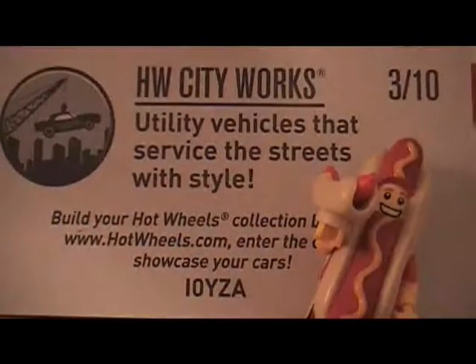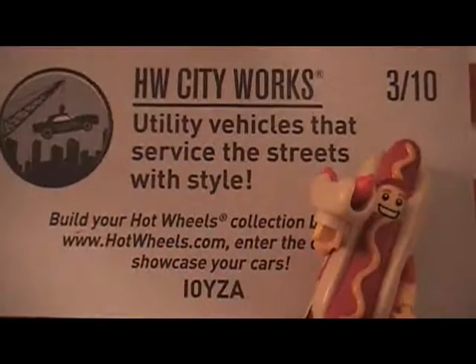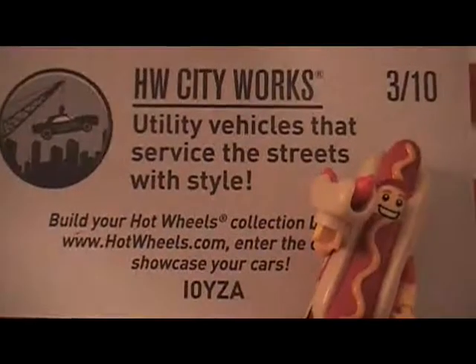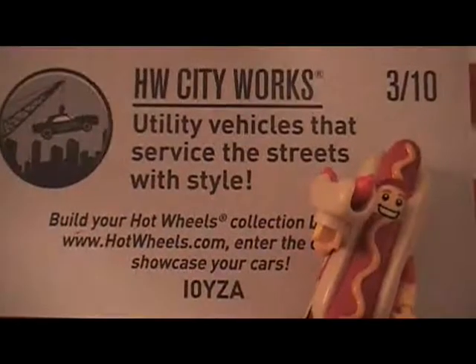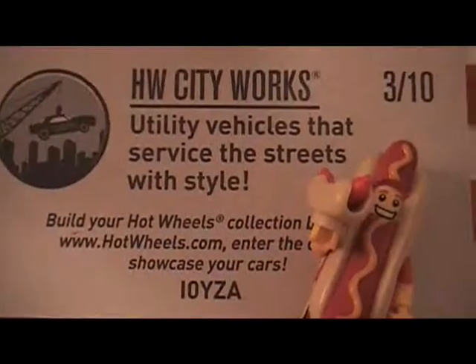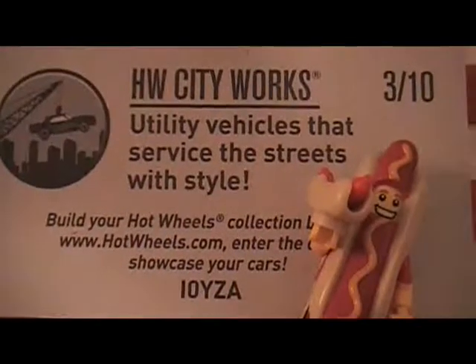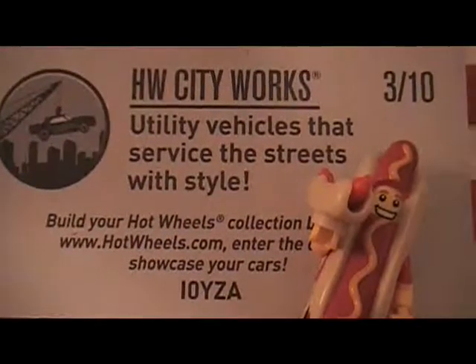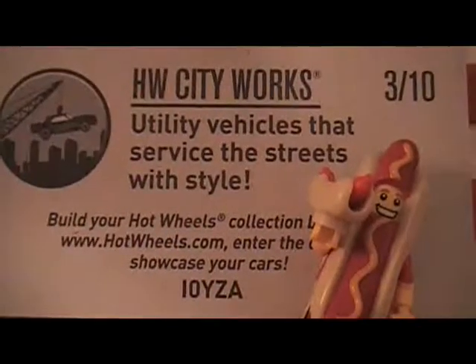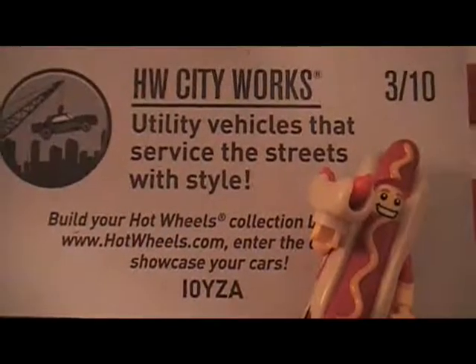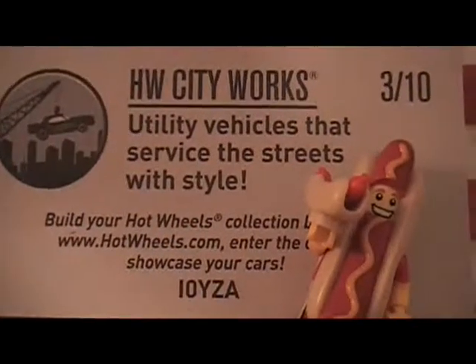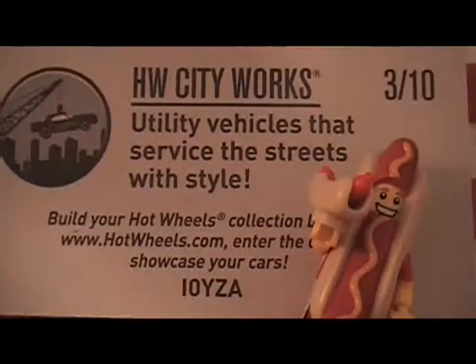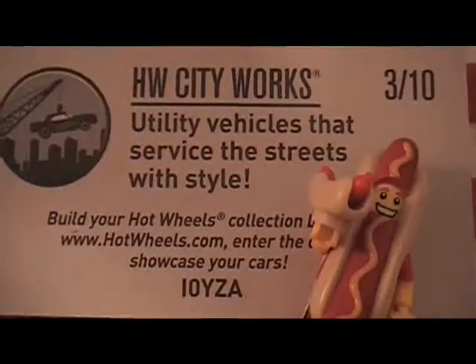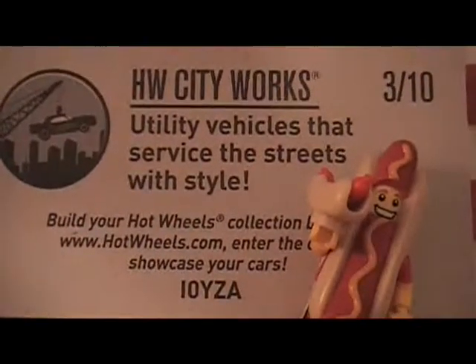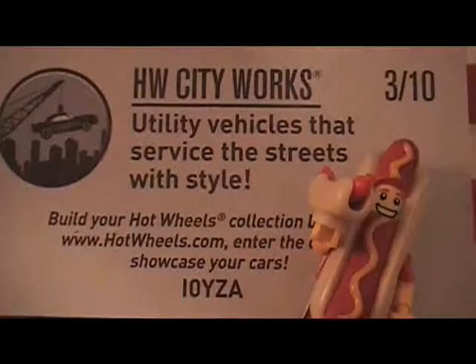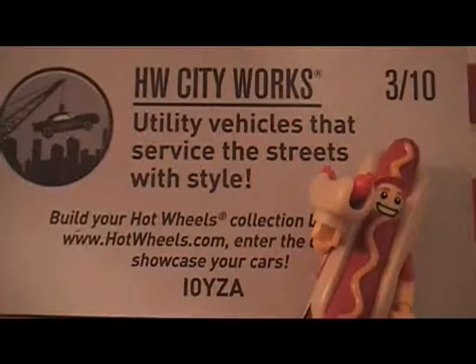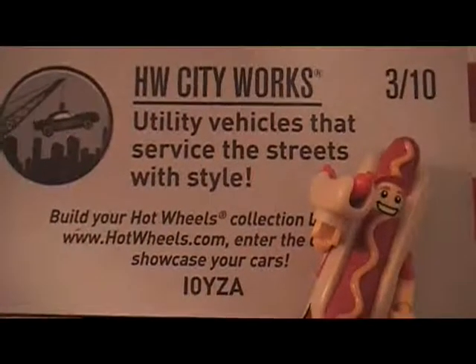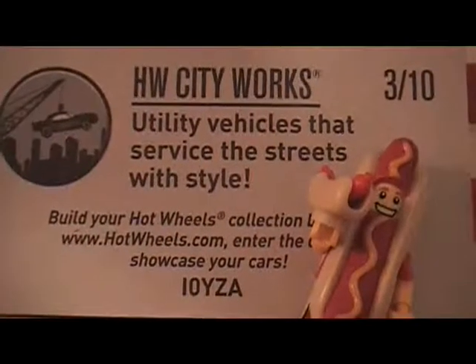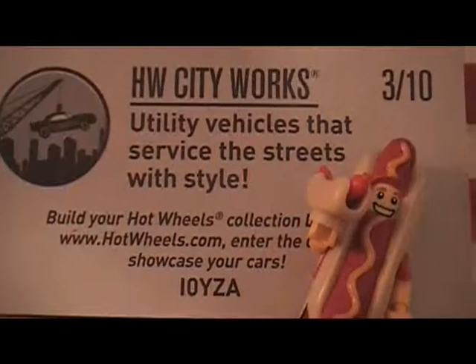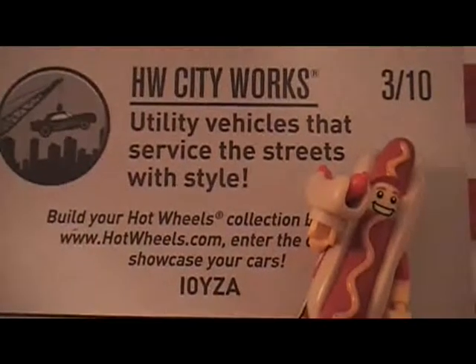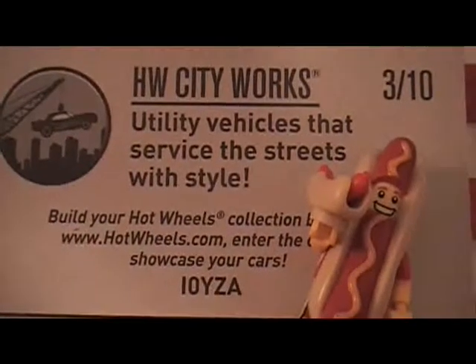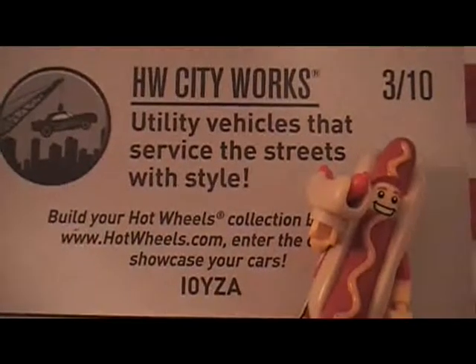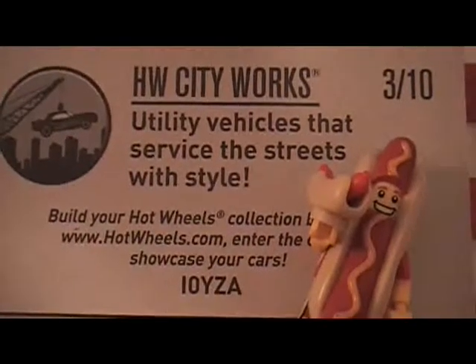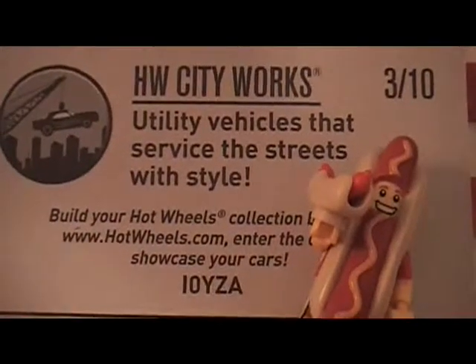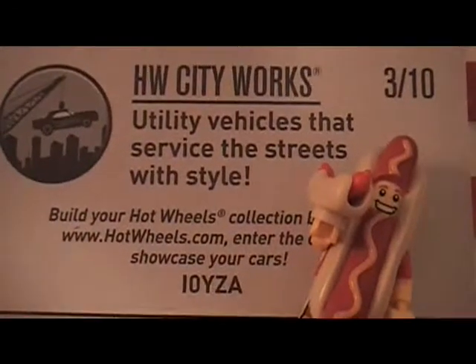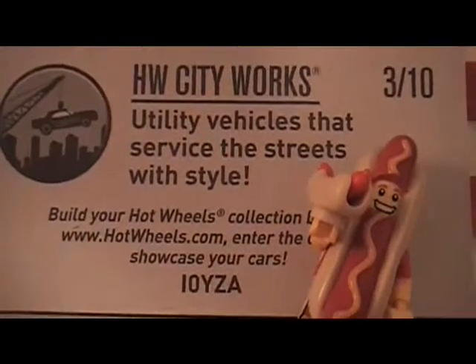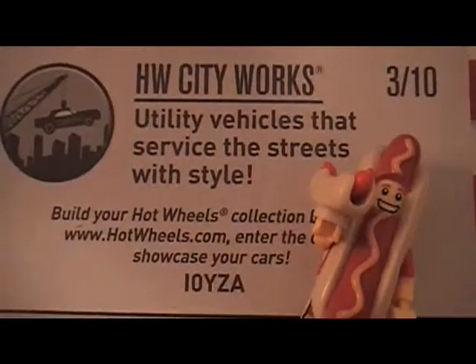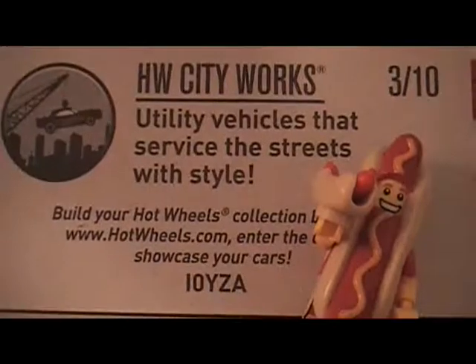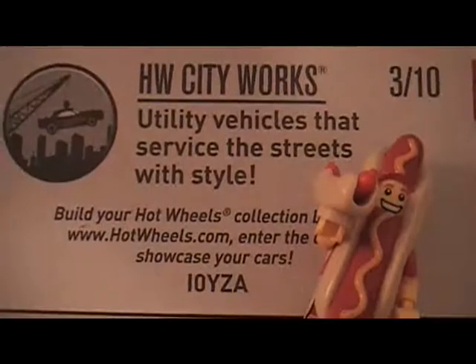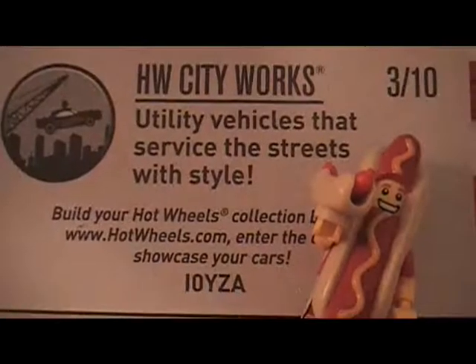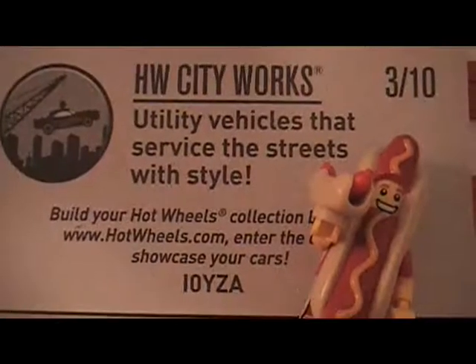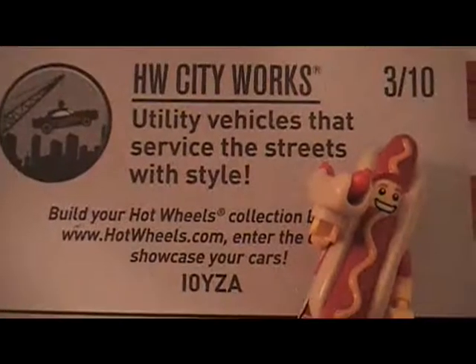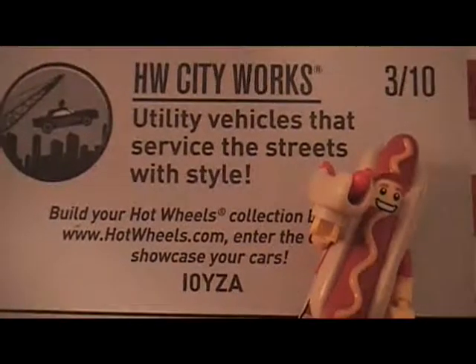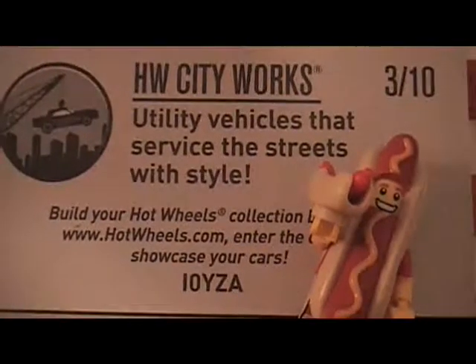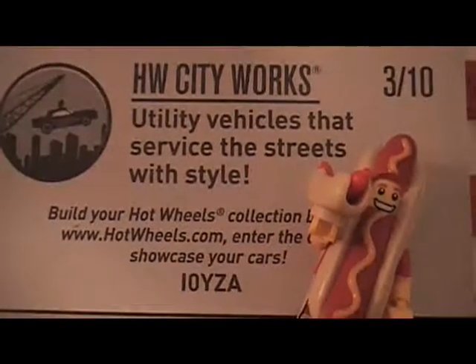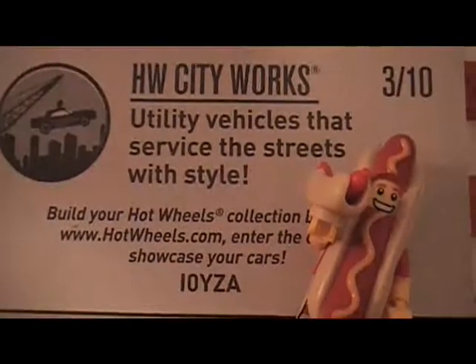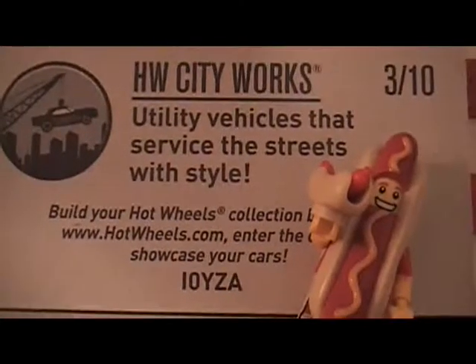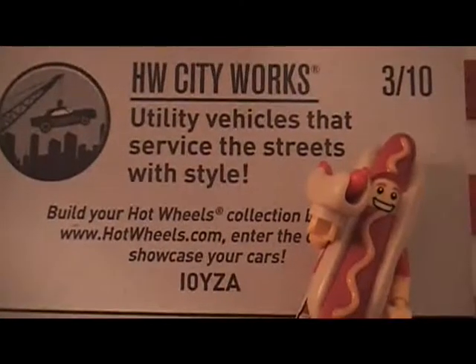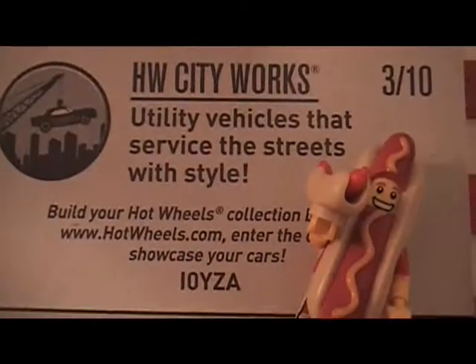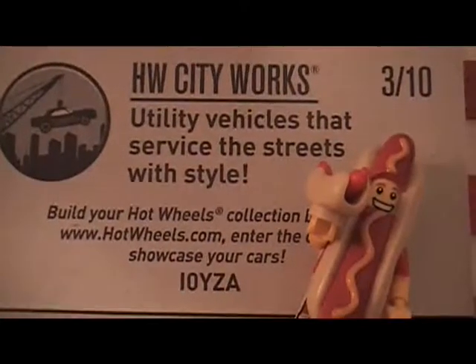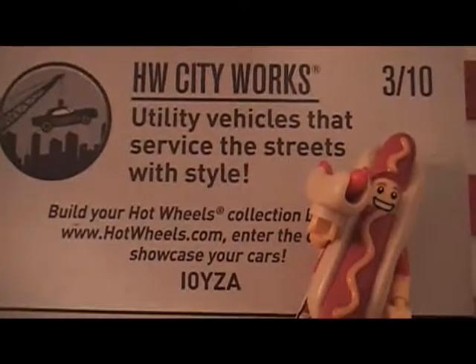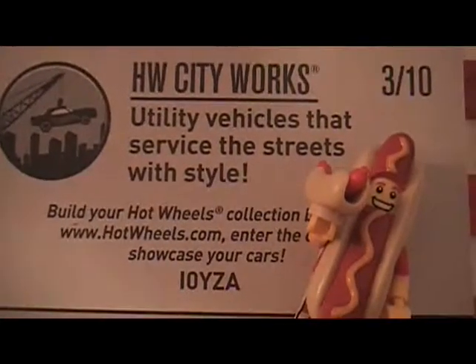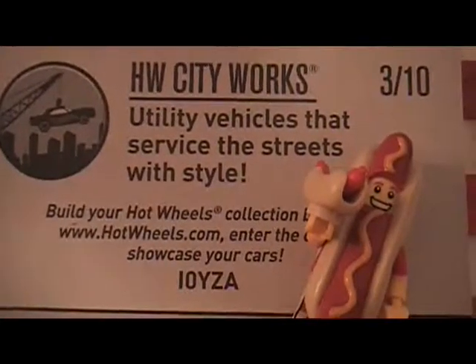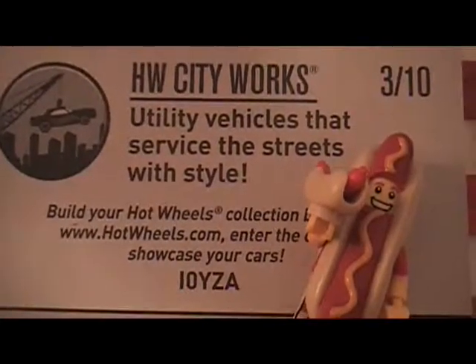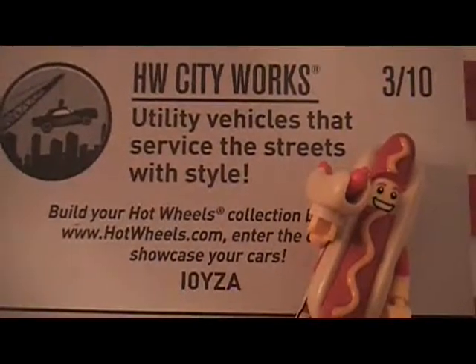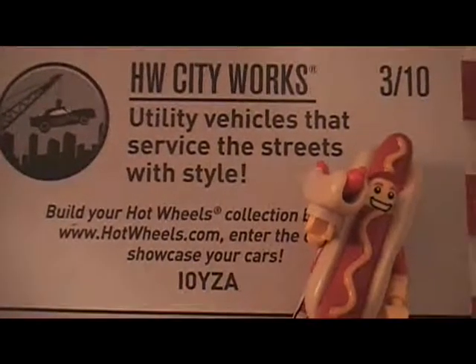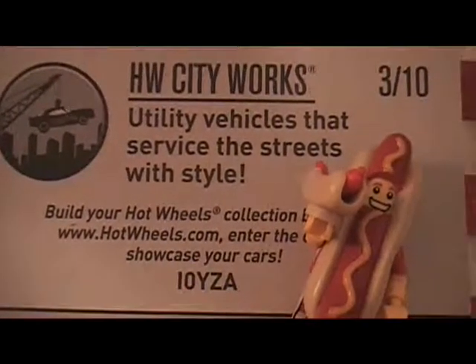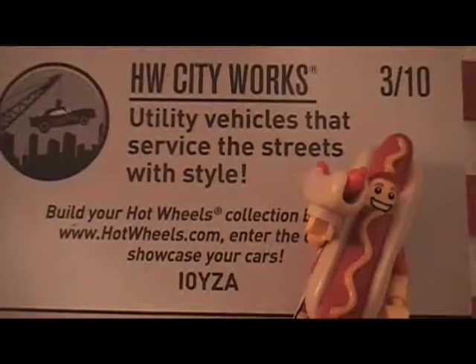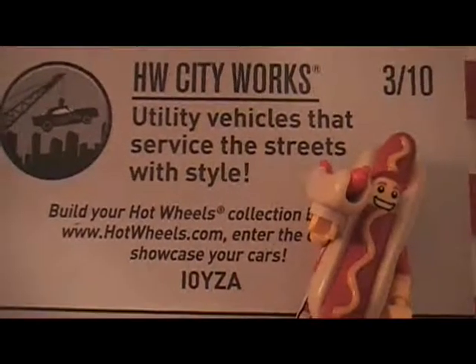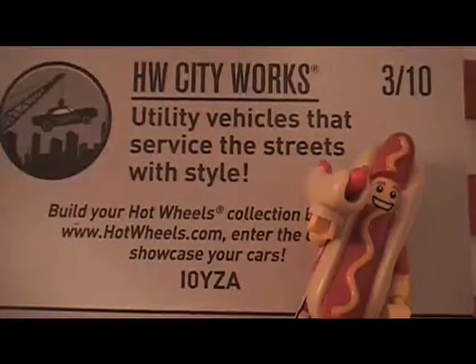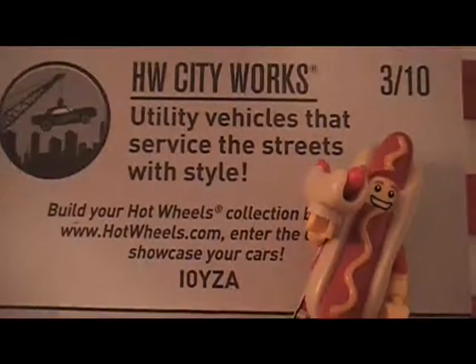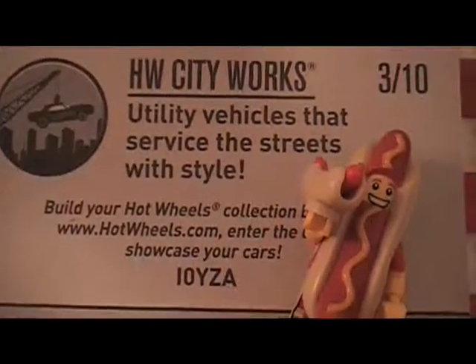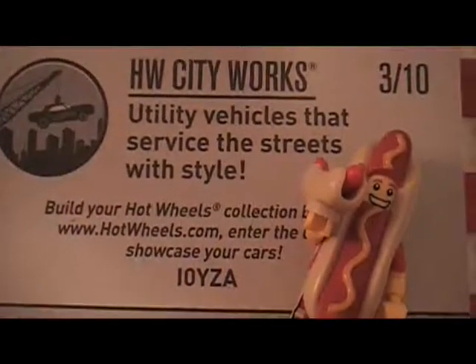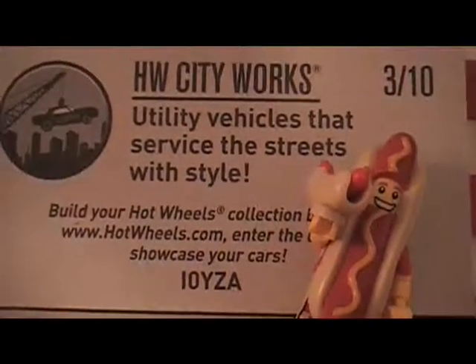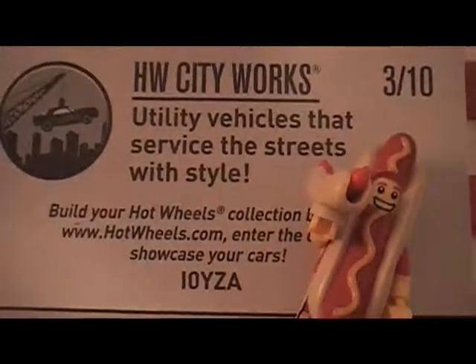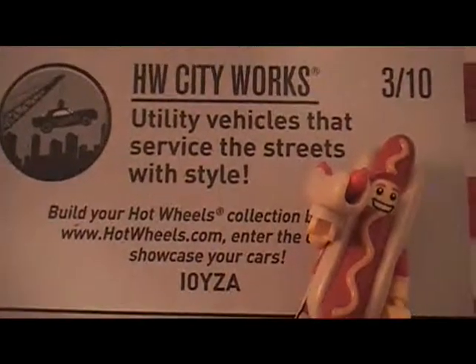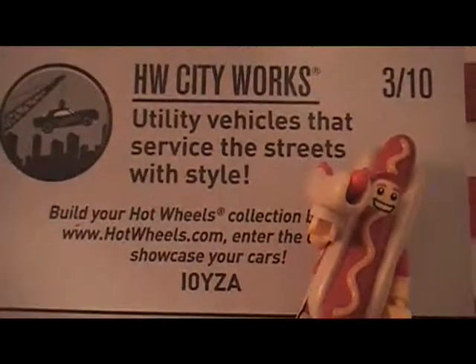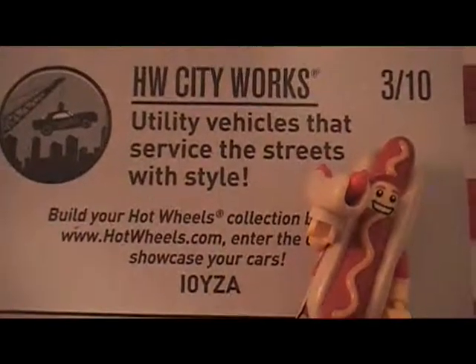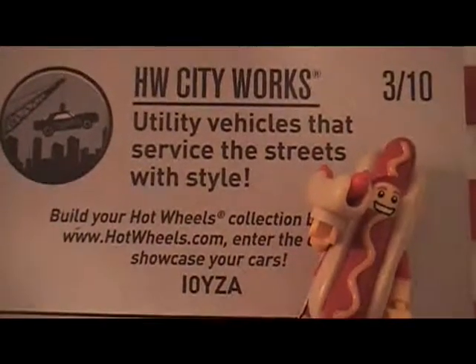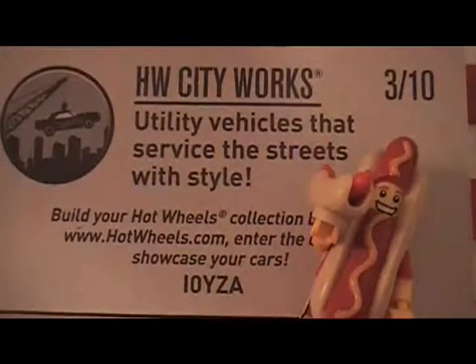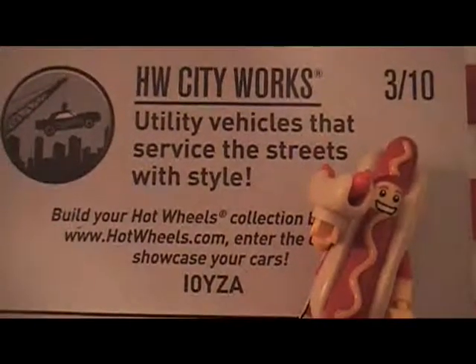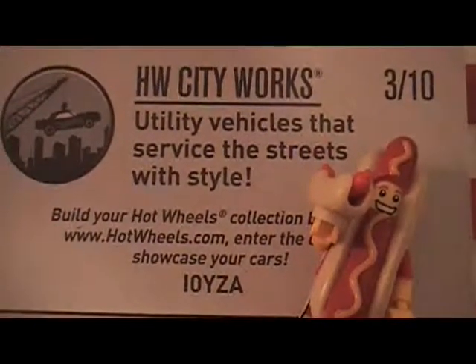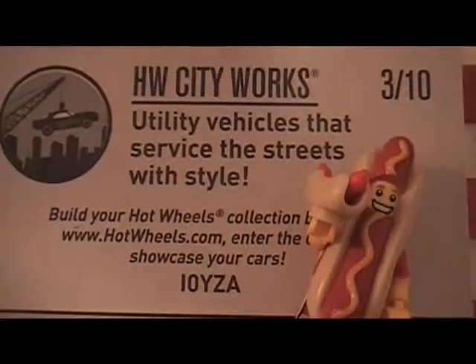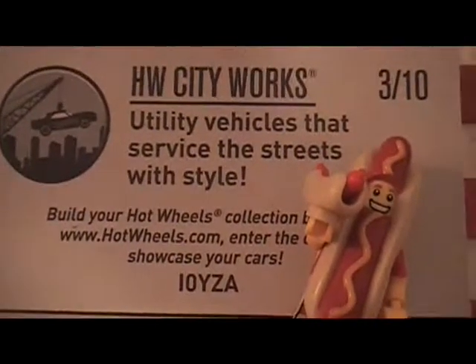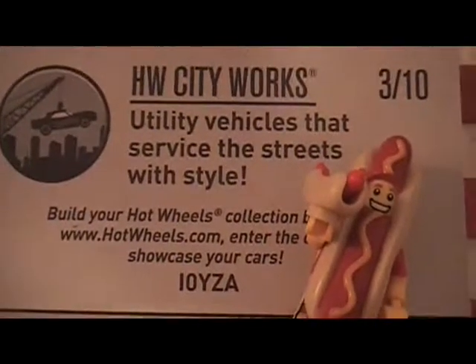Hot Wheels City Works — utility vehicles that serve the streets with style. Build your Hot Wheels collection.